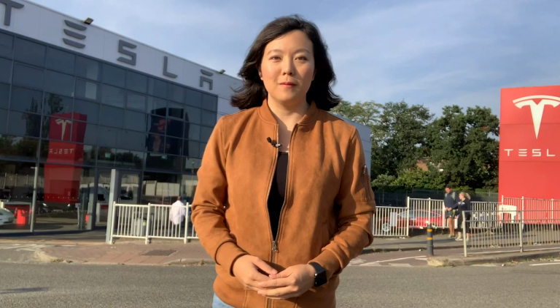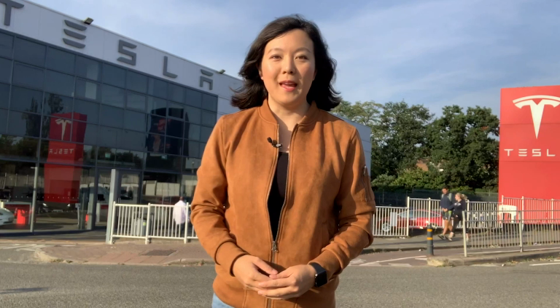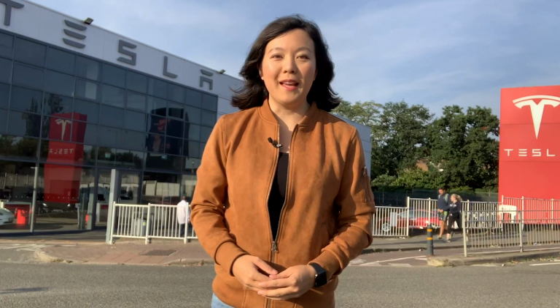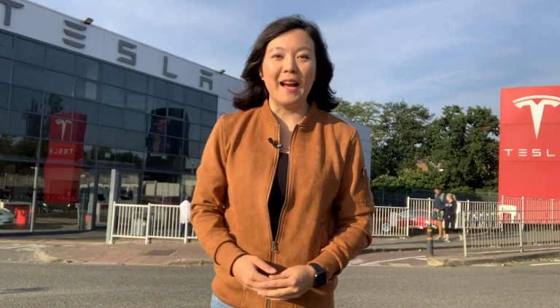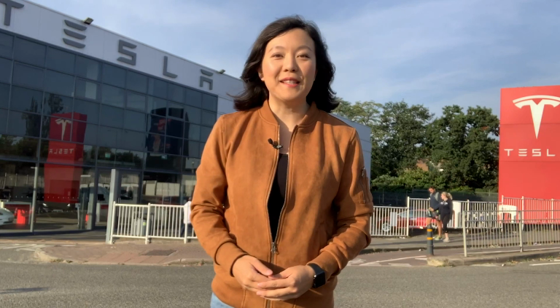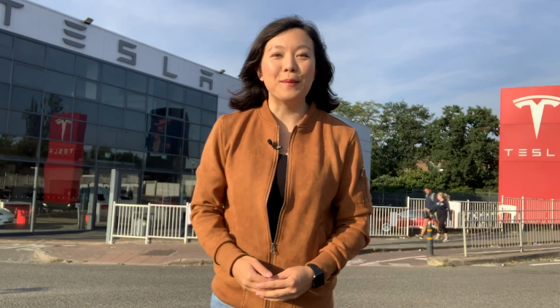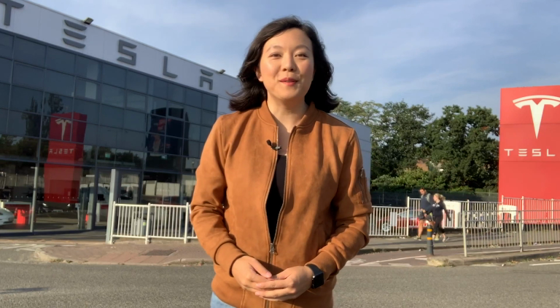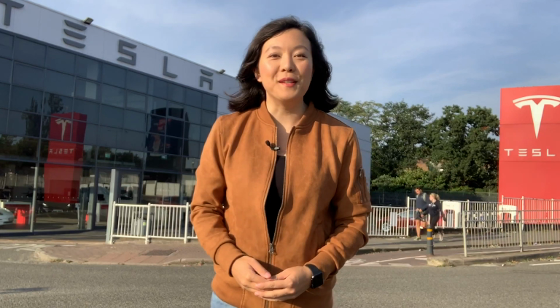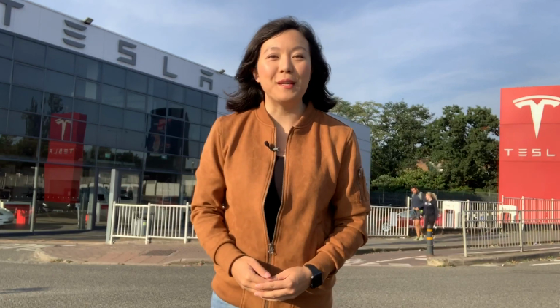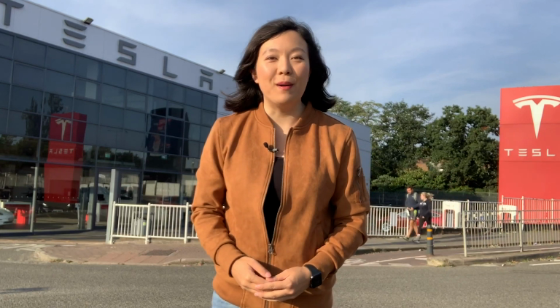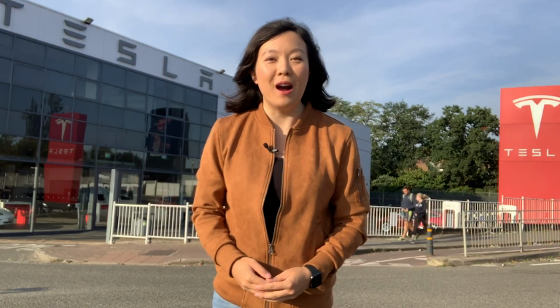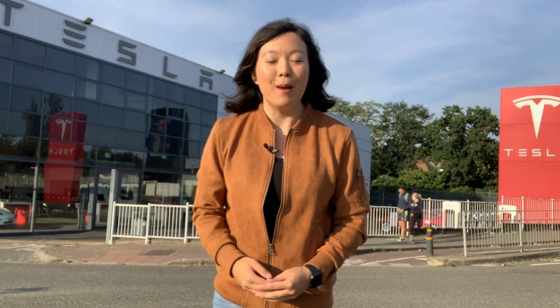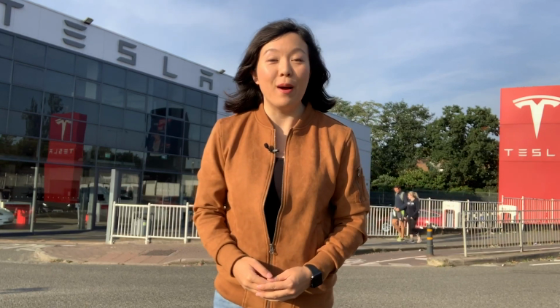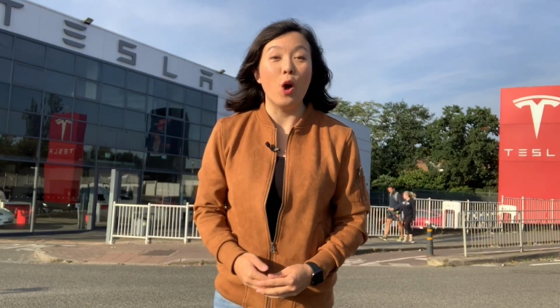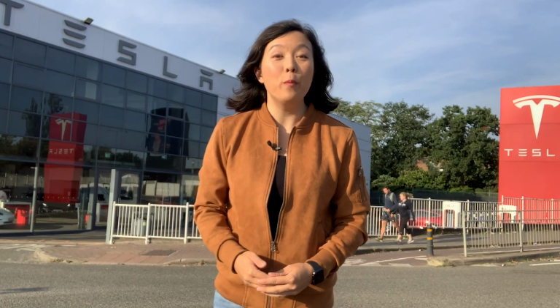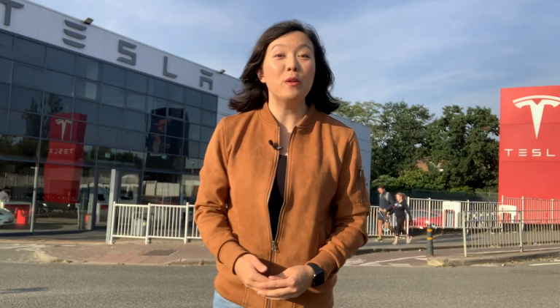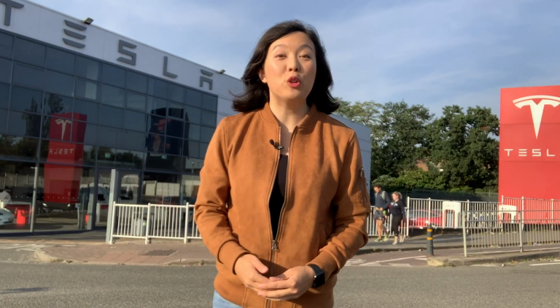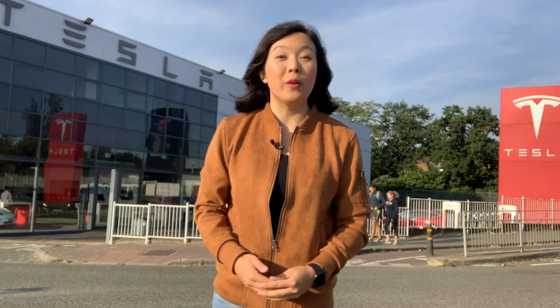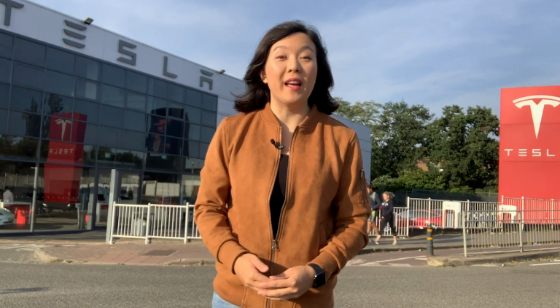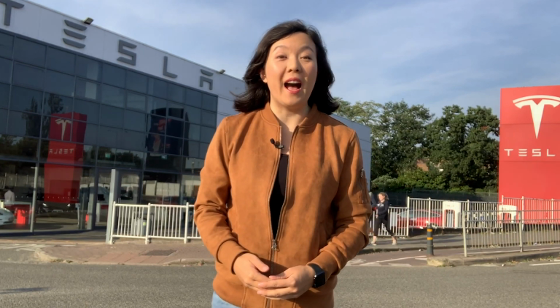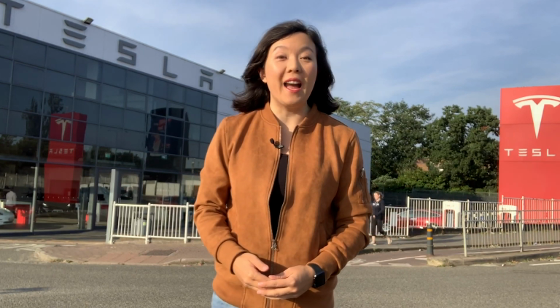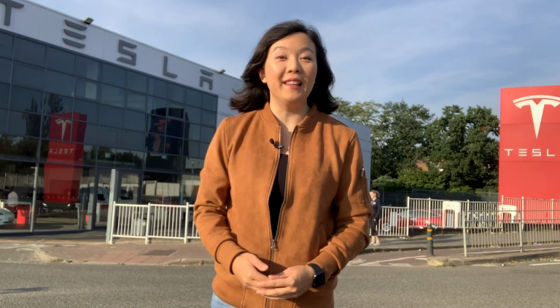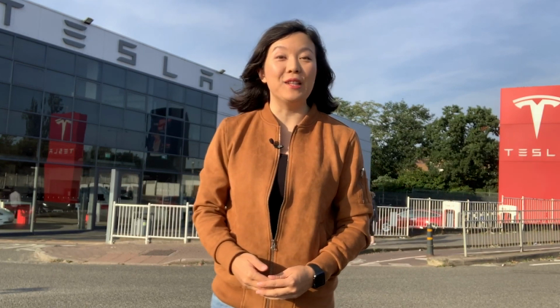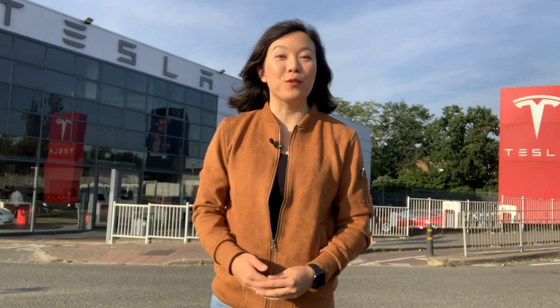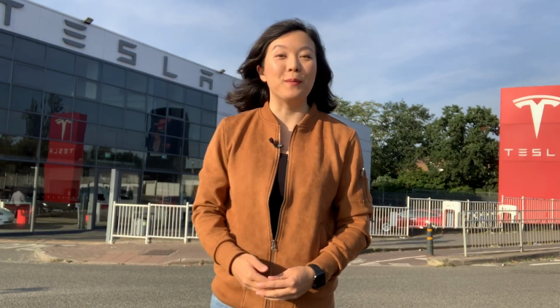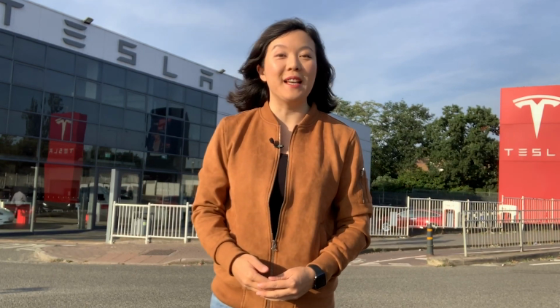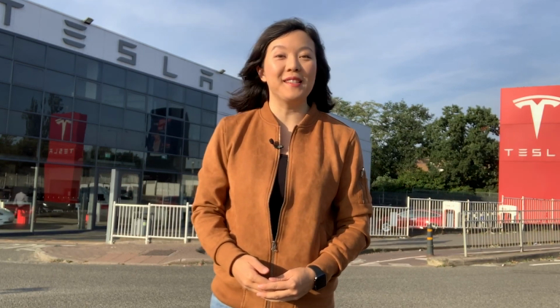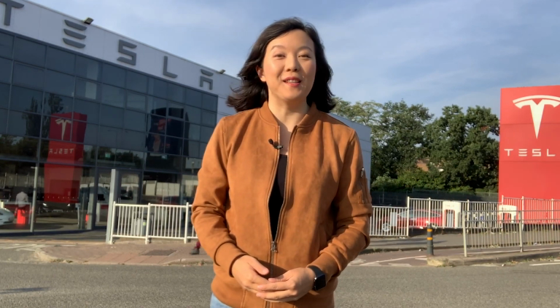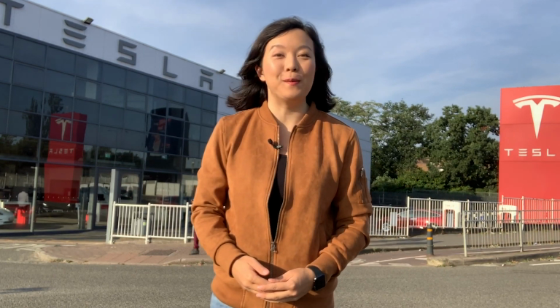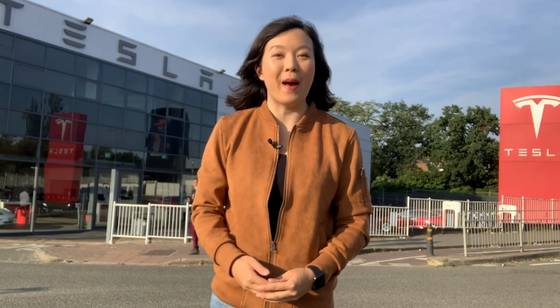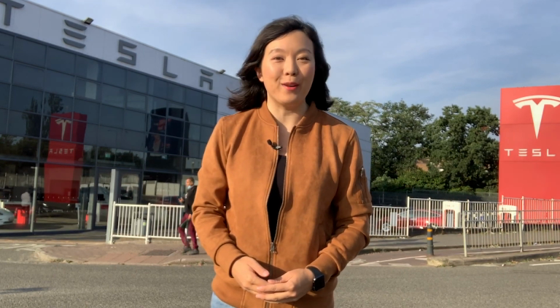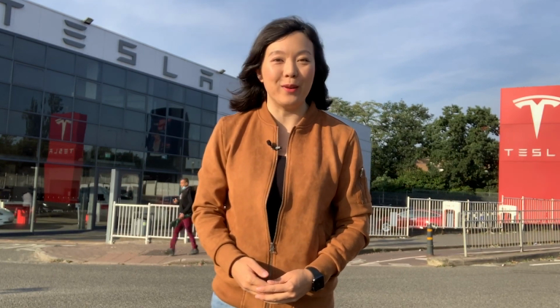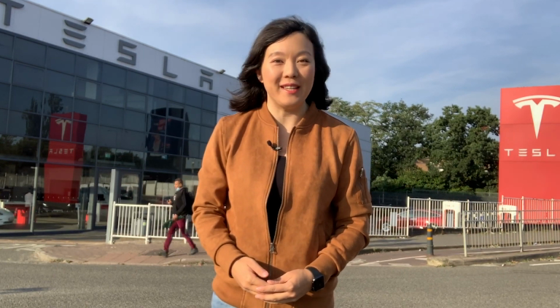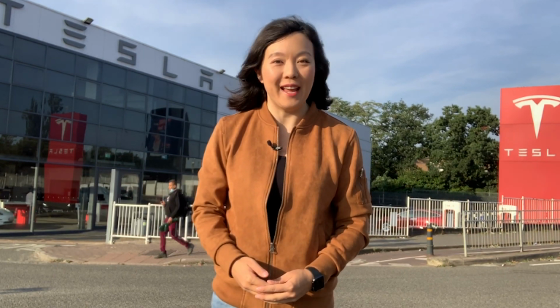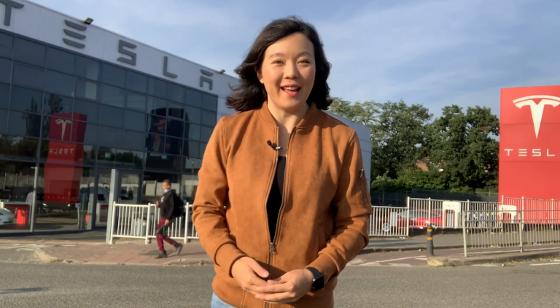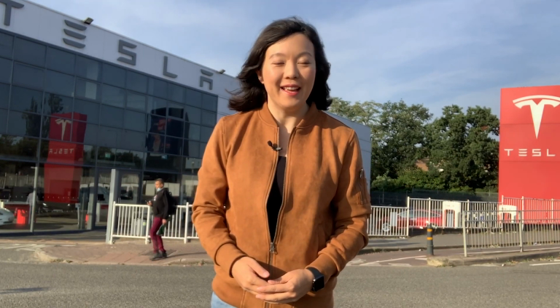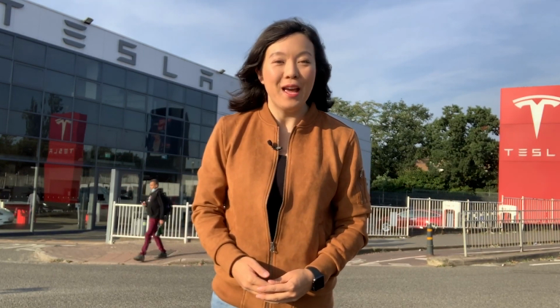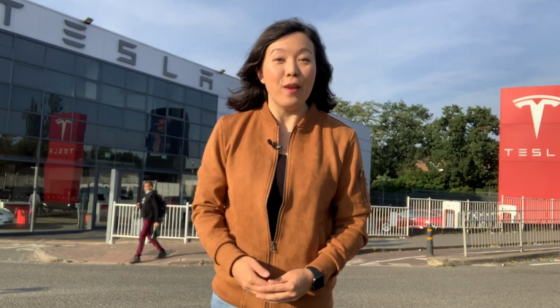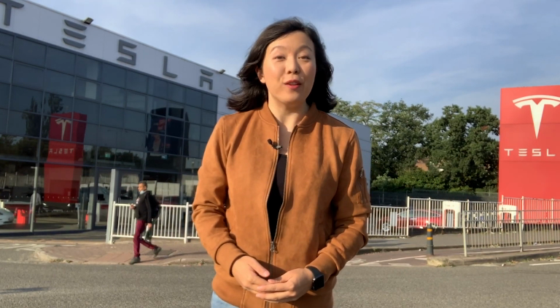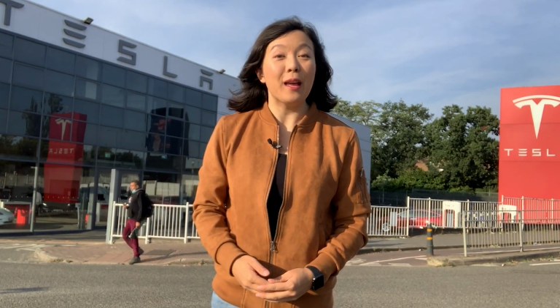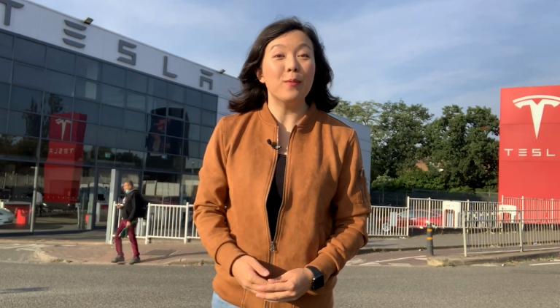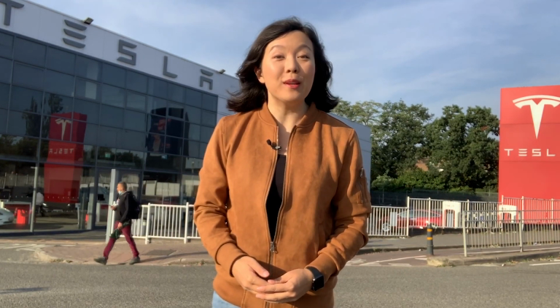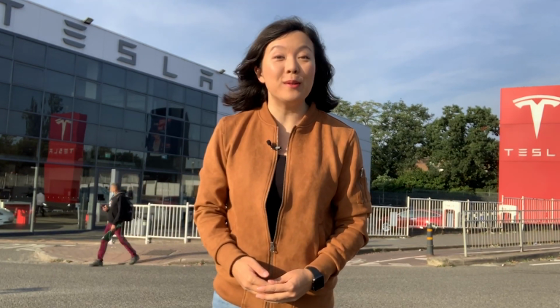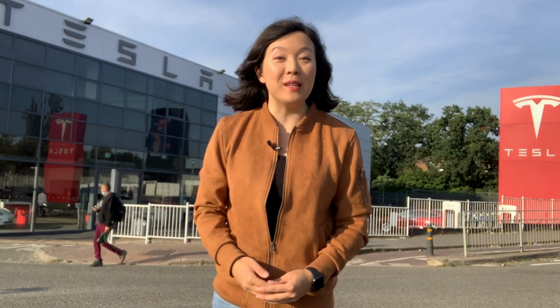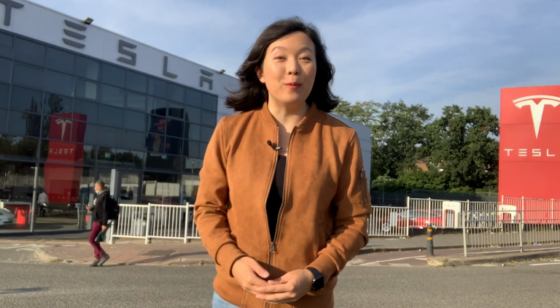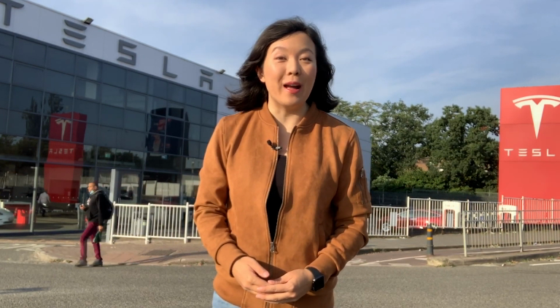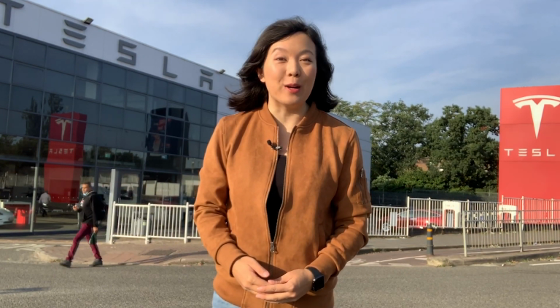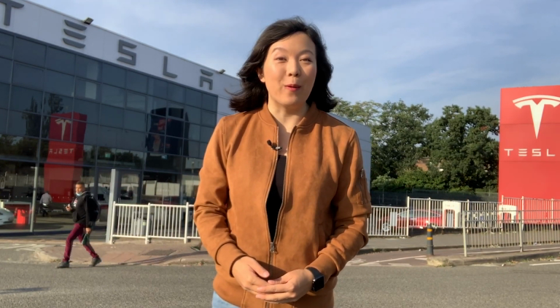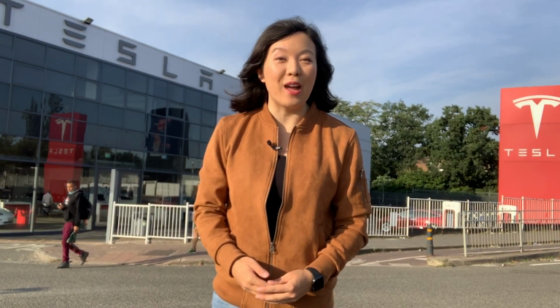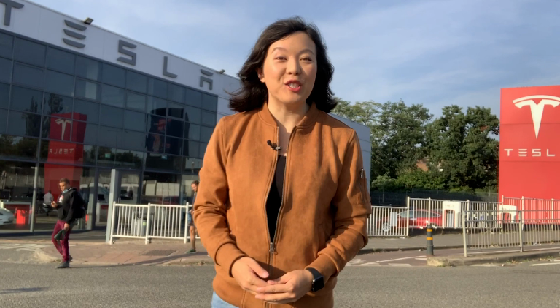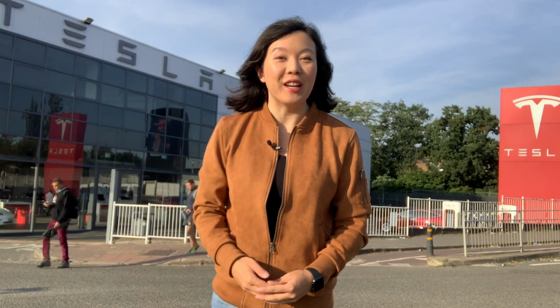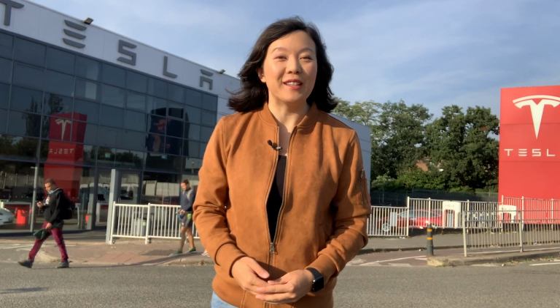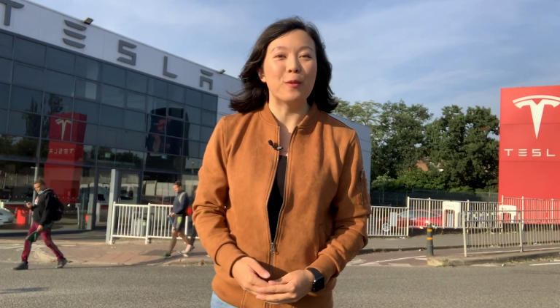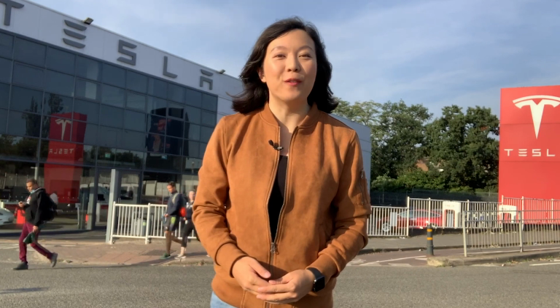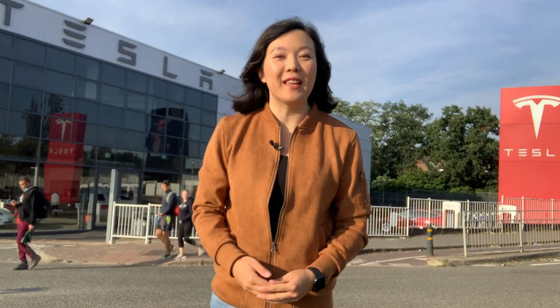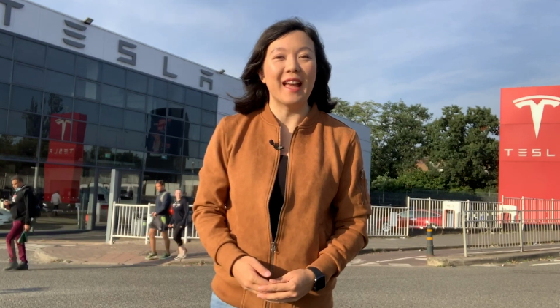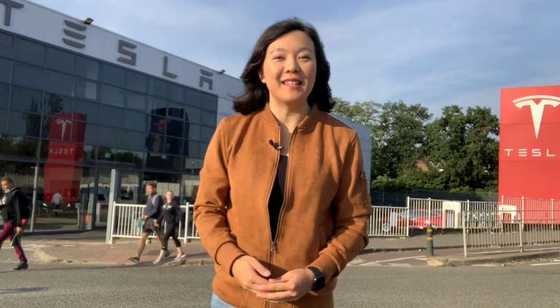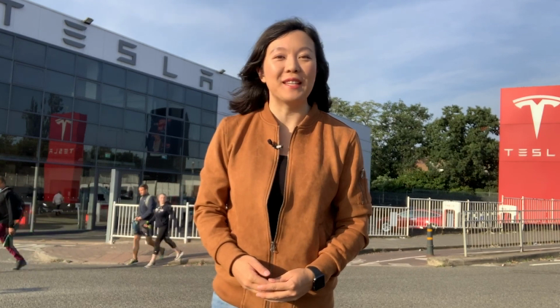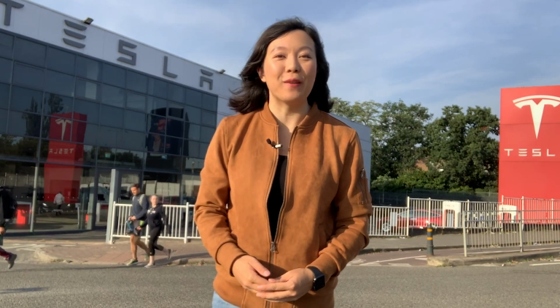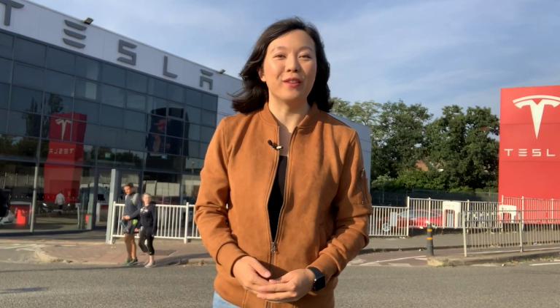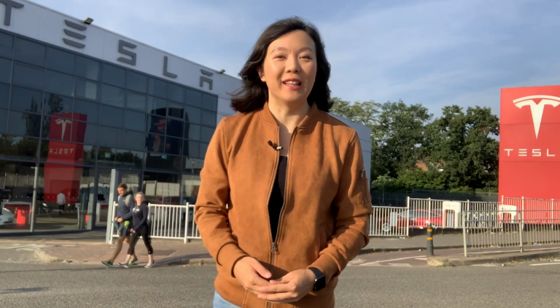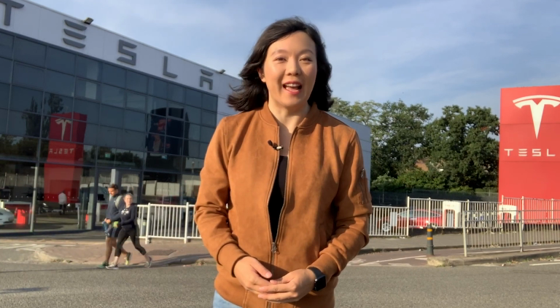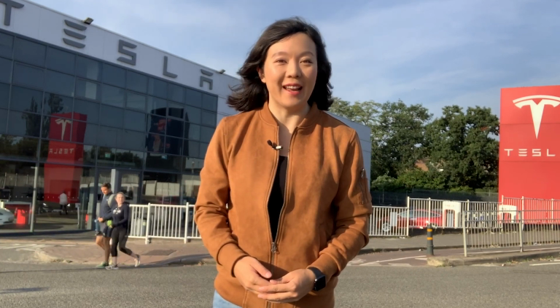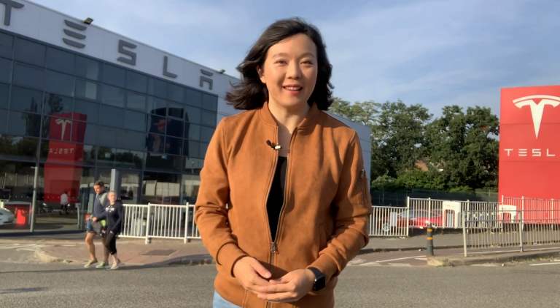Hey guys, I'm Cindy Palm. I hope you enjoy the highlights from Tesla's Battery Day. If you like what you see while you're watching, don't forget to give it a like.